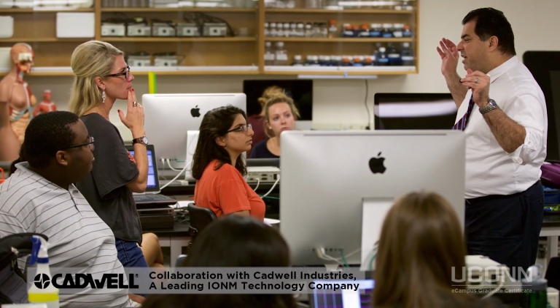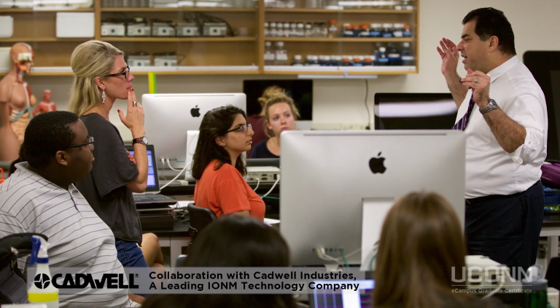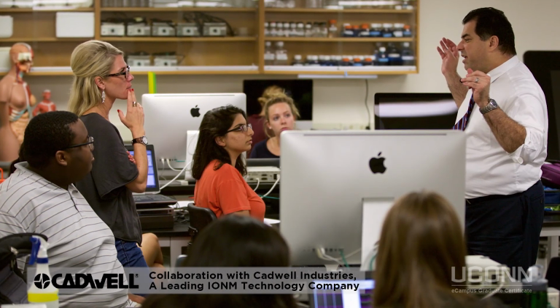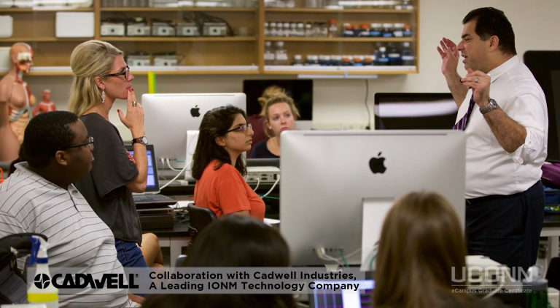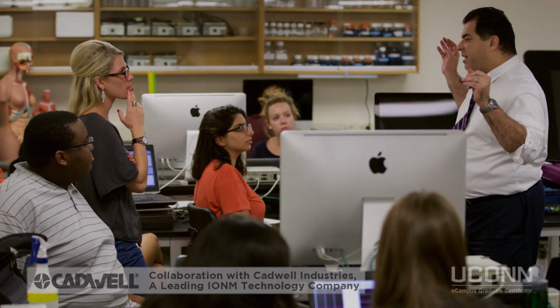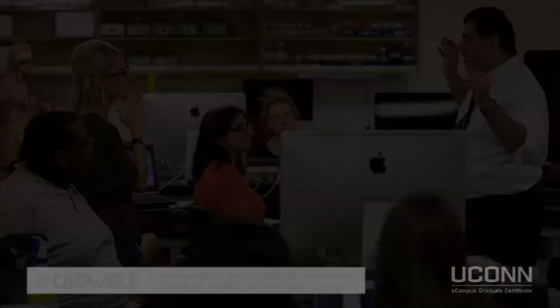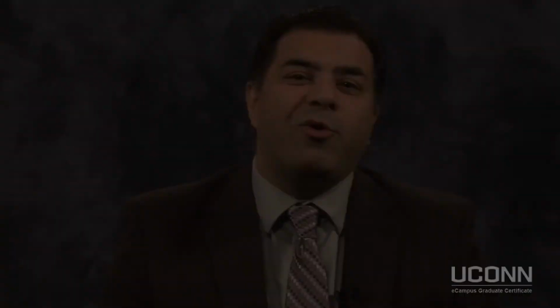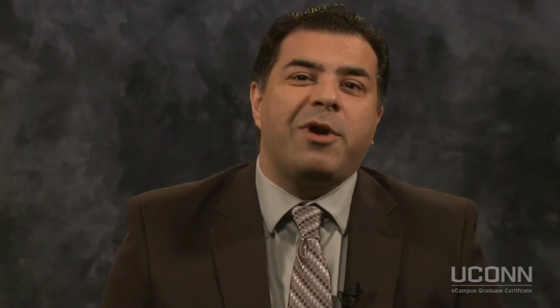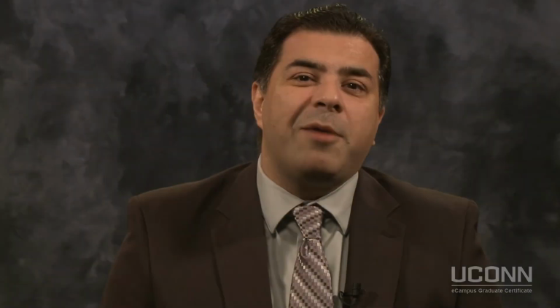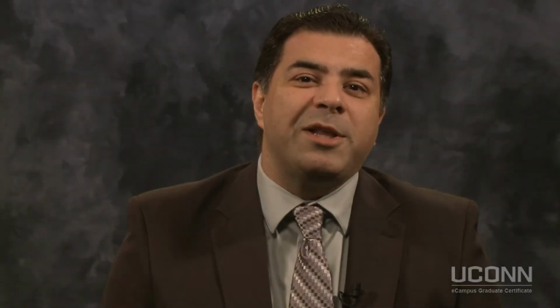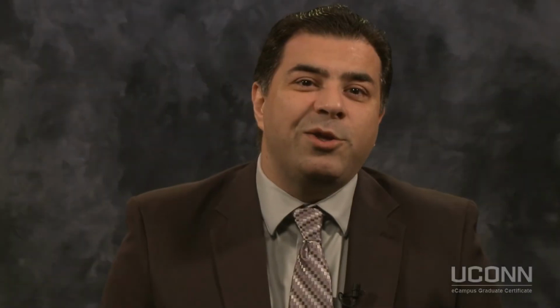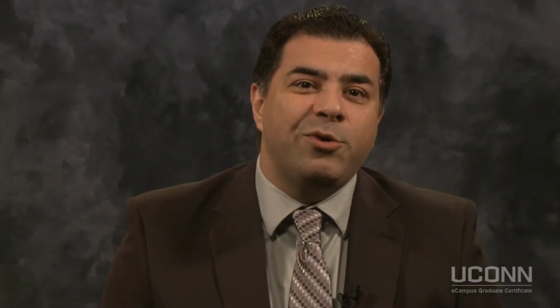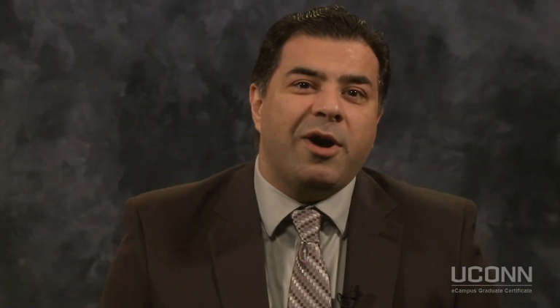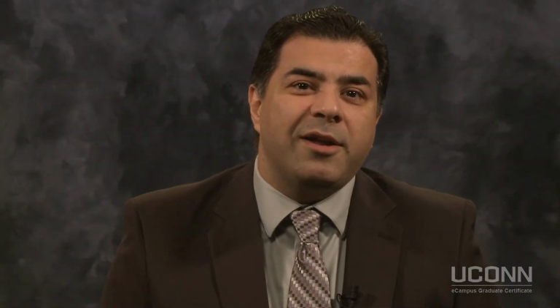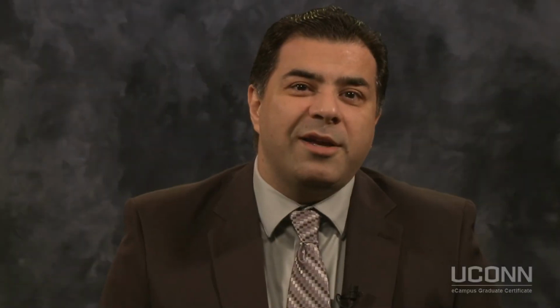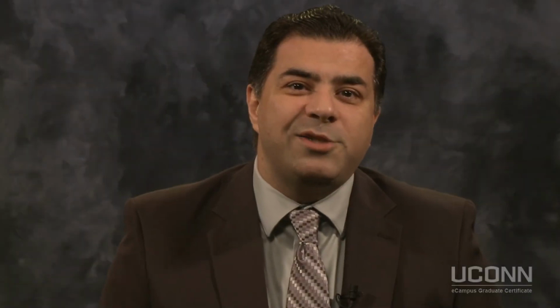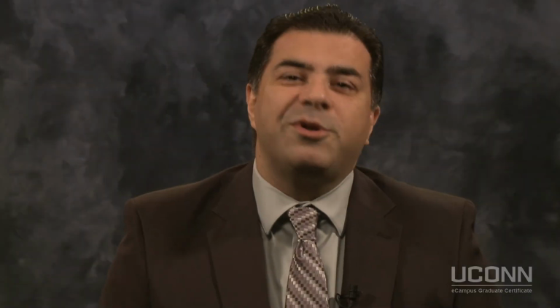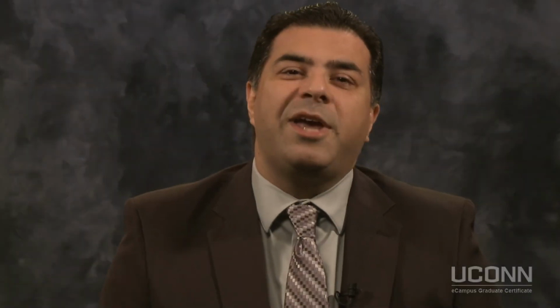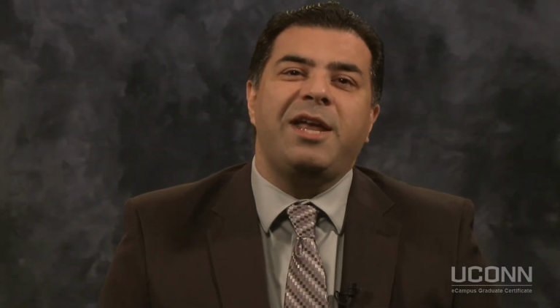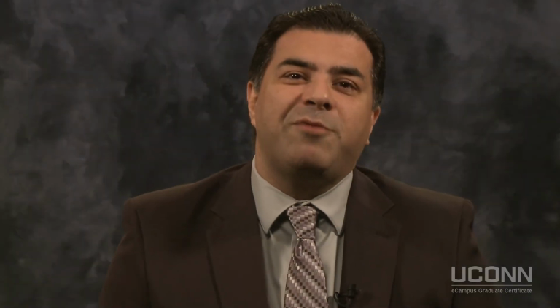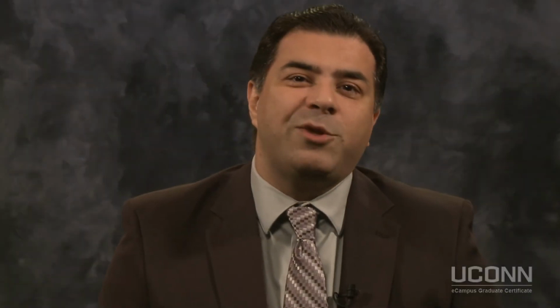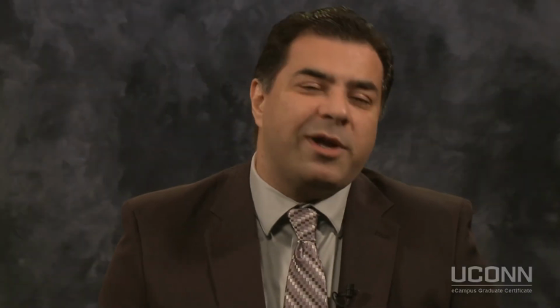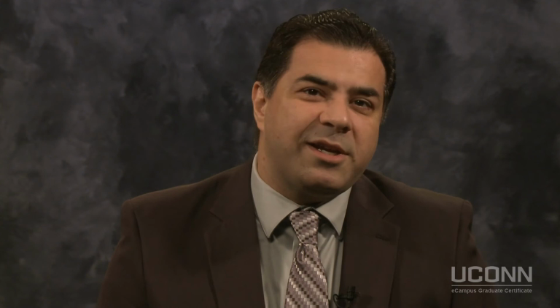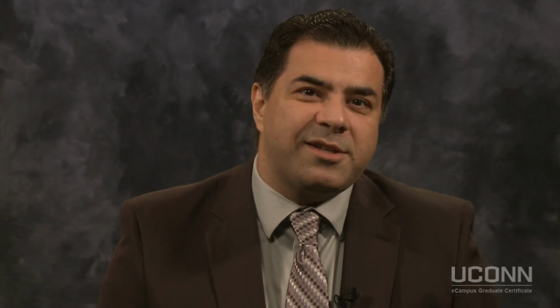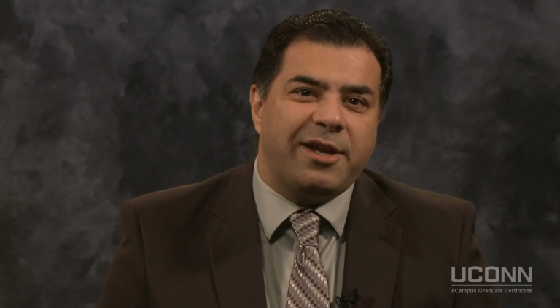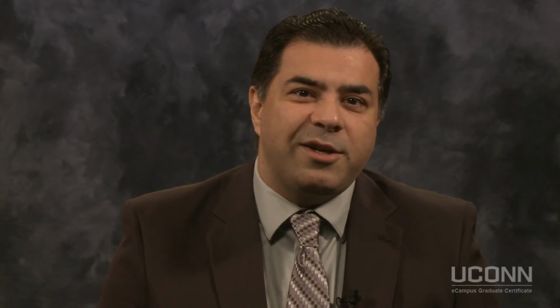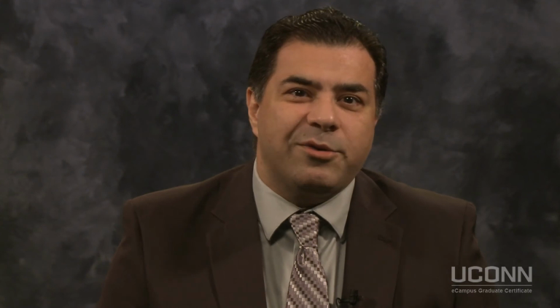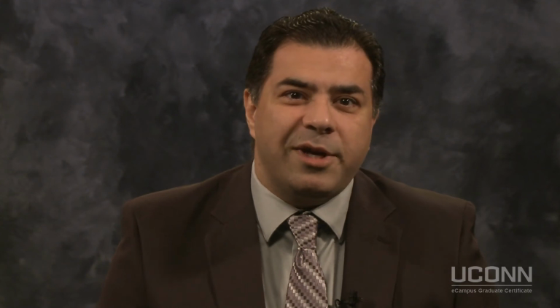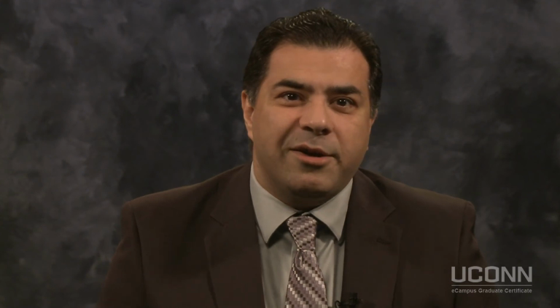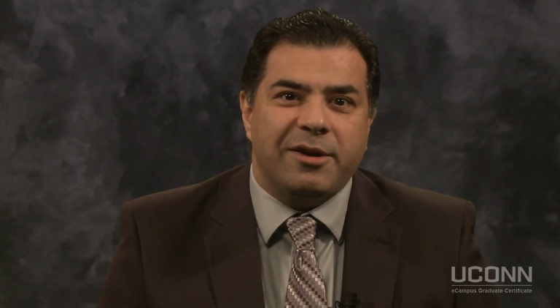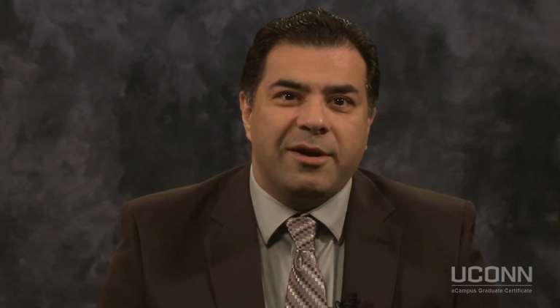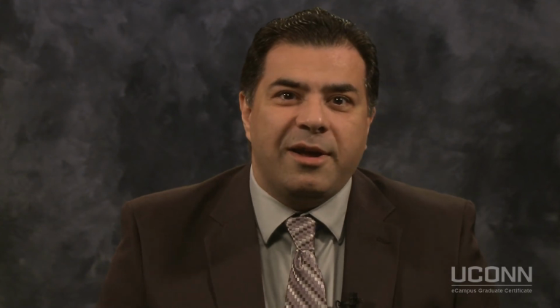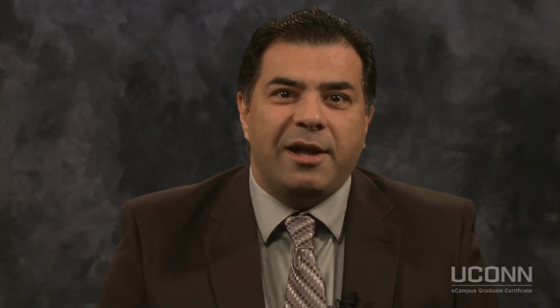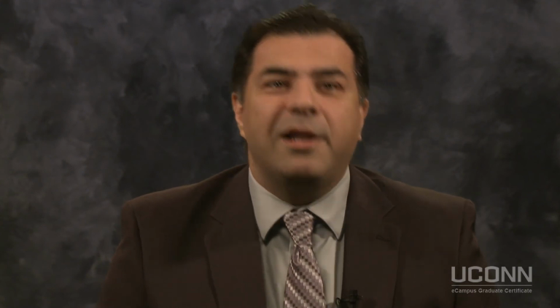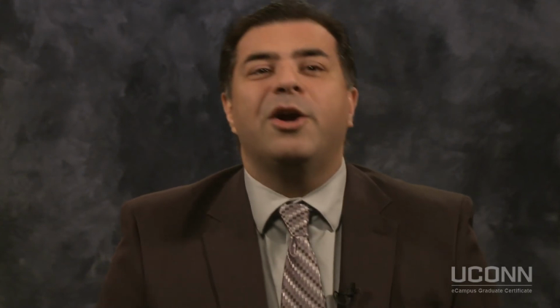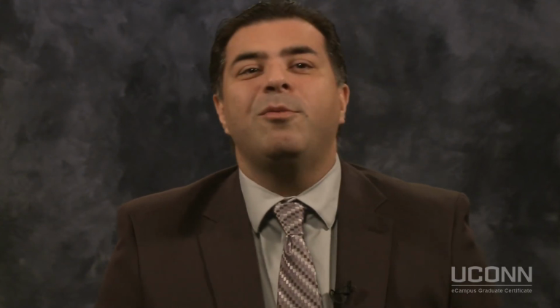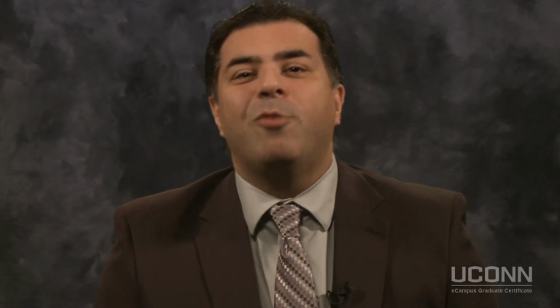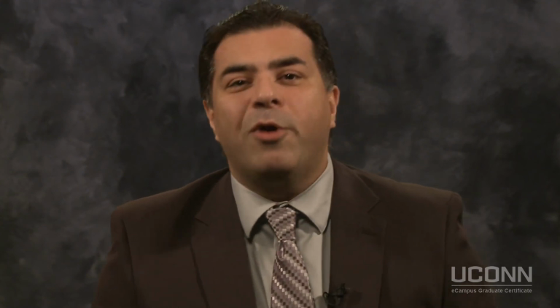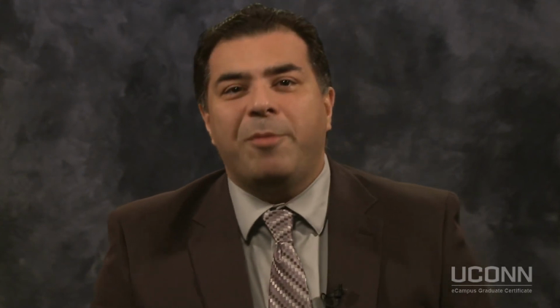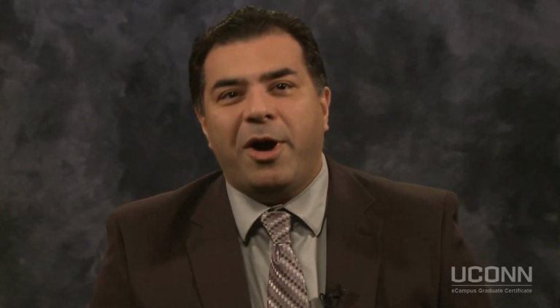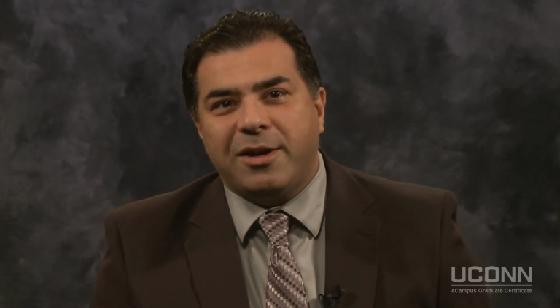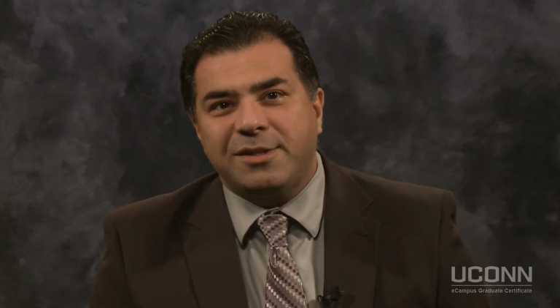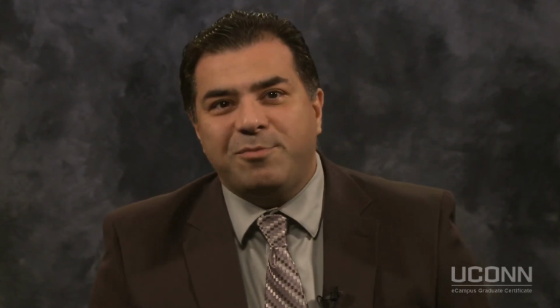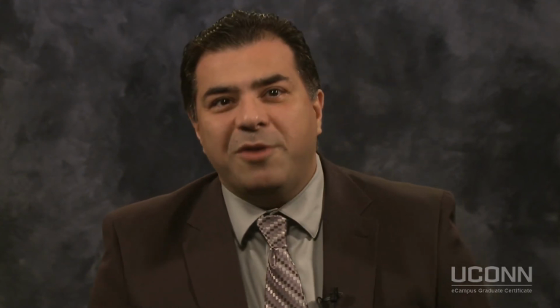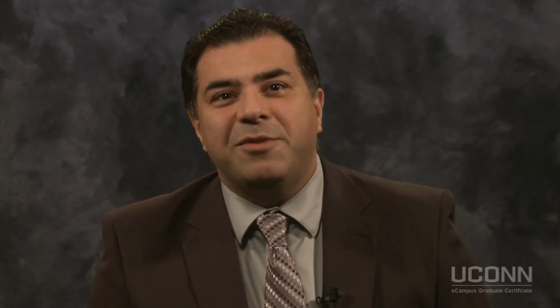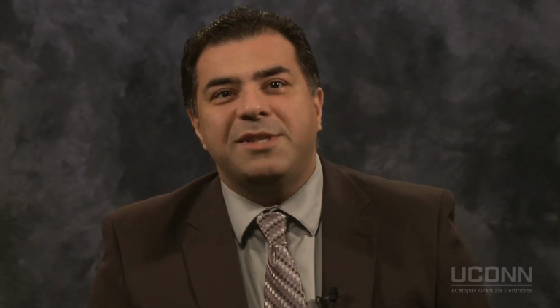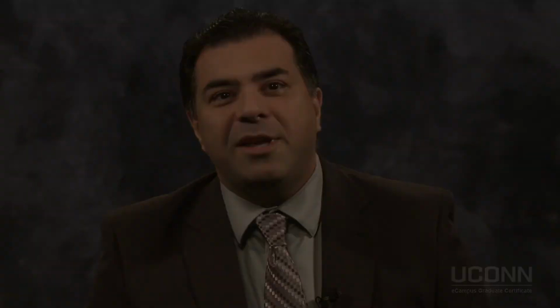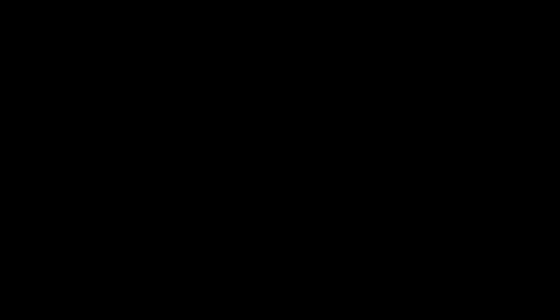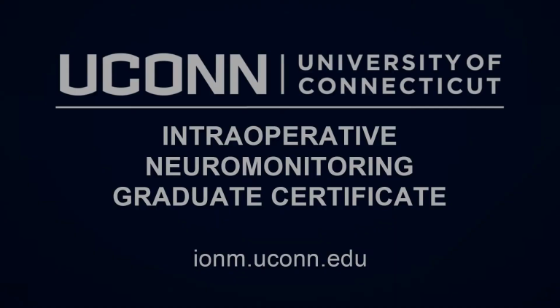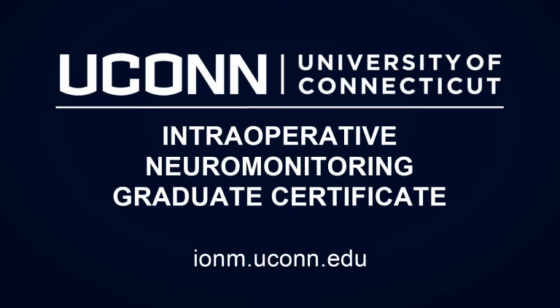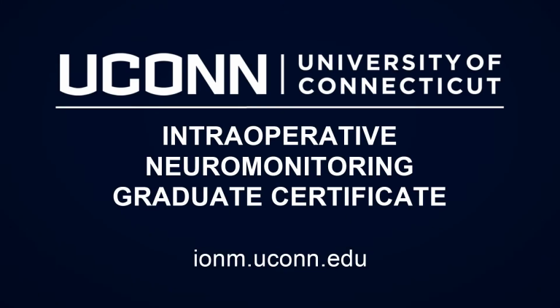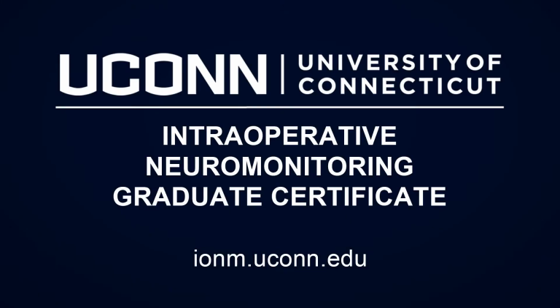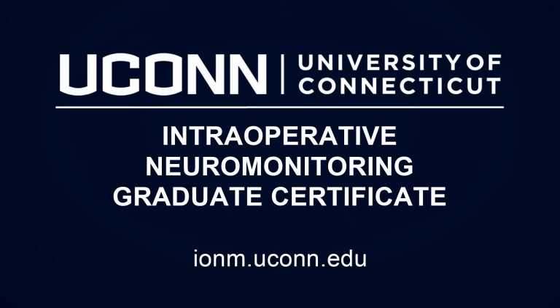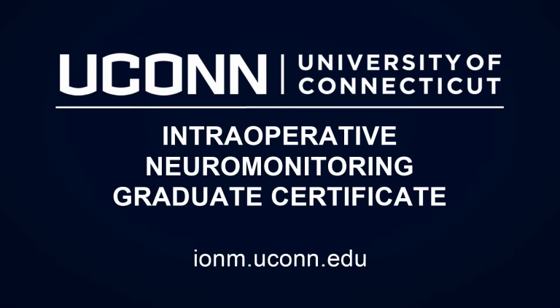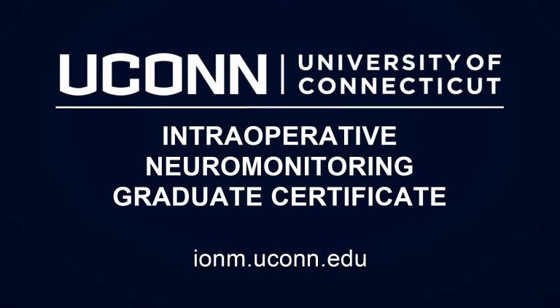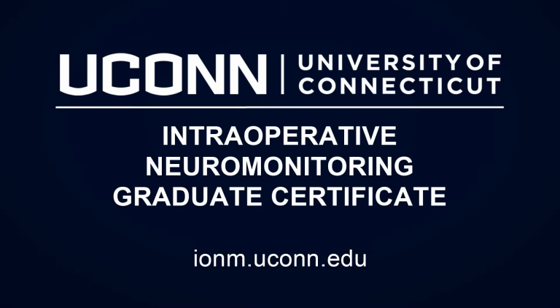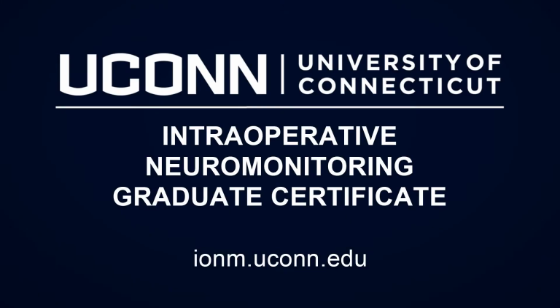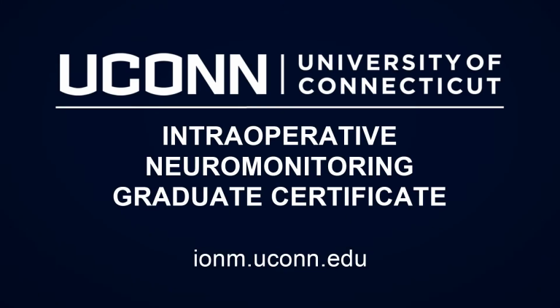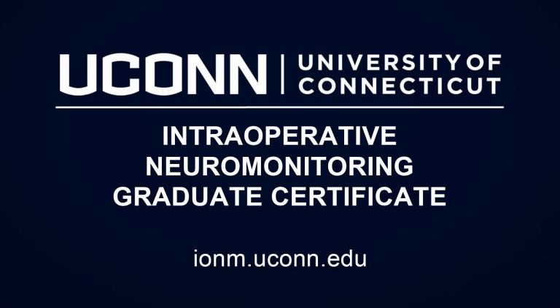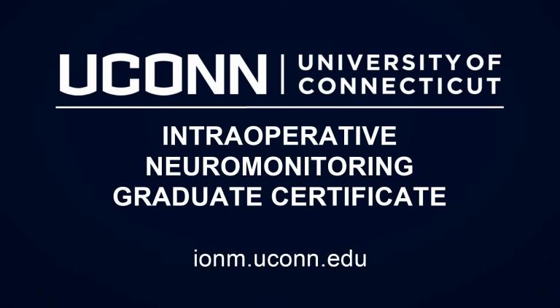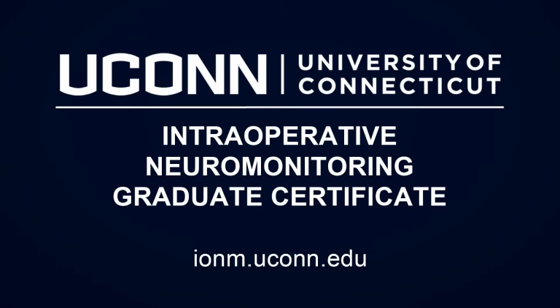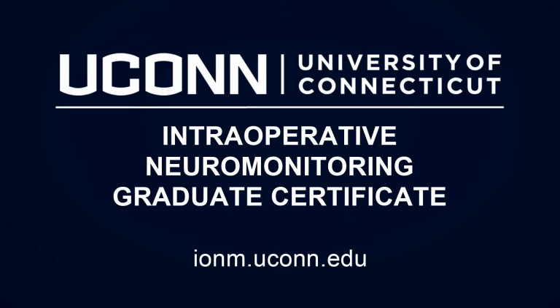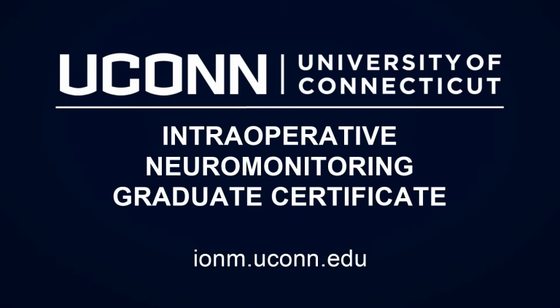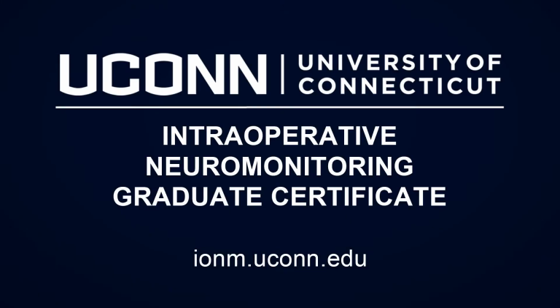The IONM program at UConn is your gateway to an exciting career. Learn more about us by visiting ionm.uconn.edu.